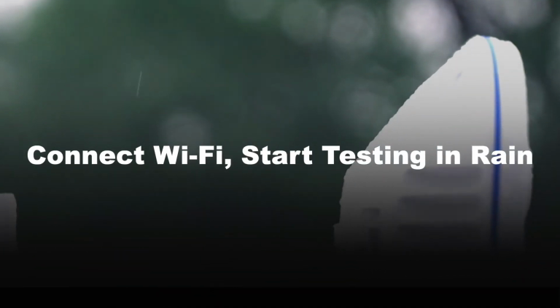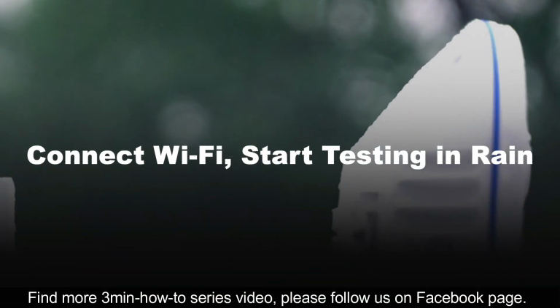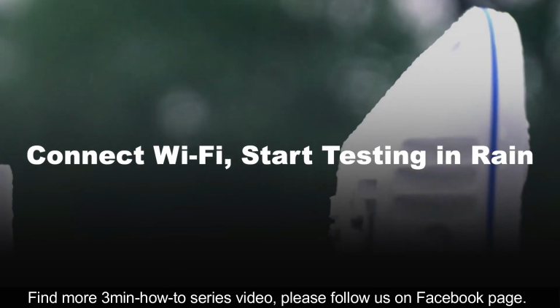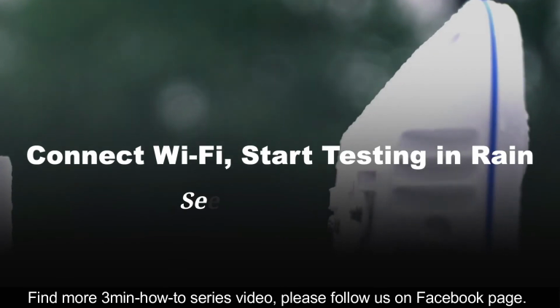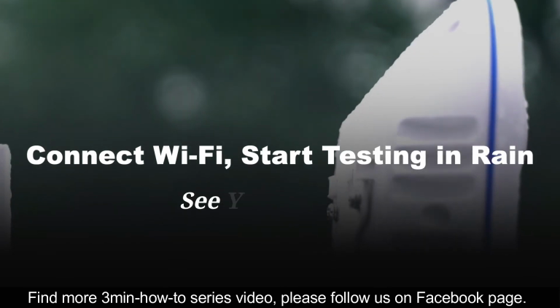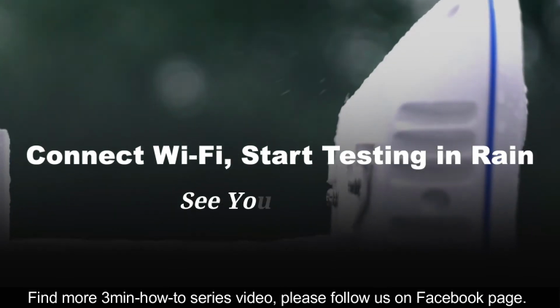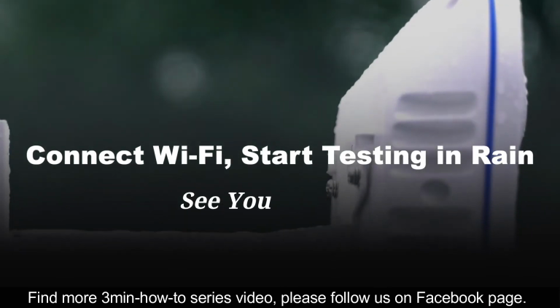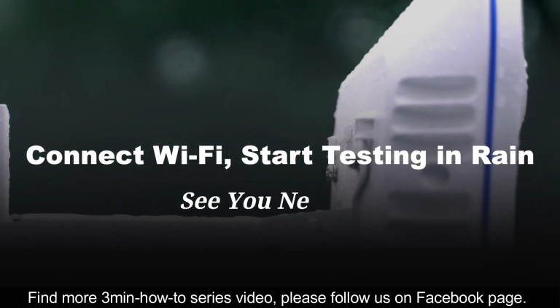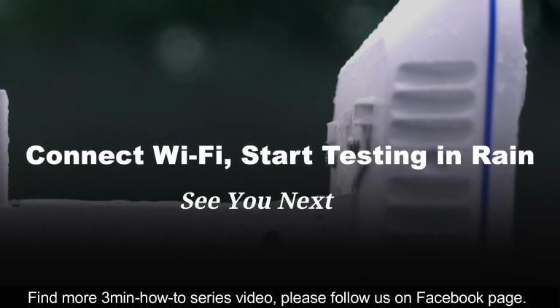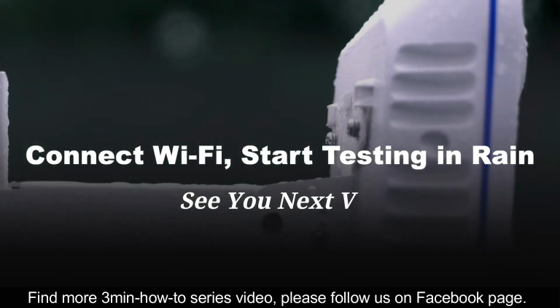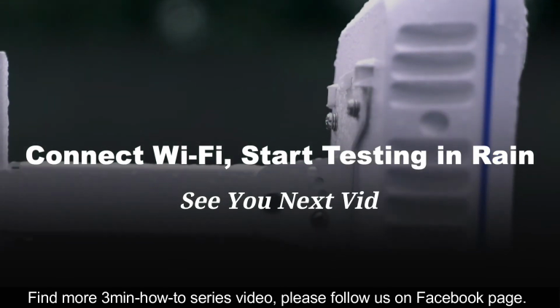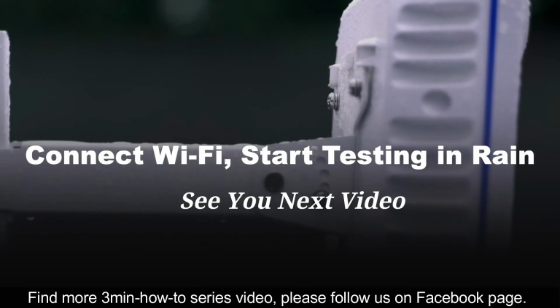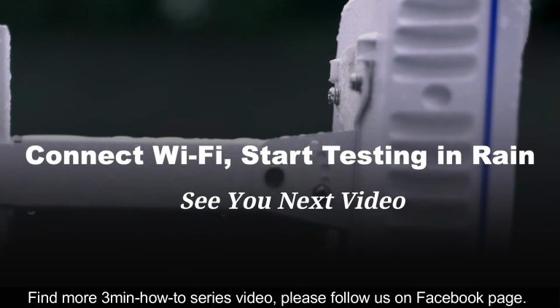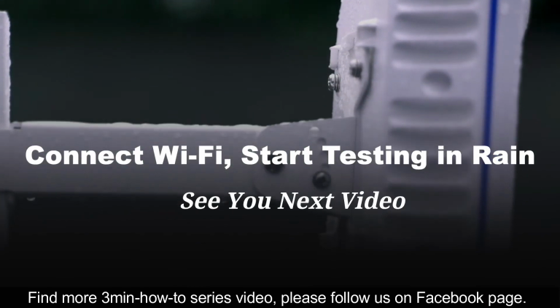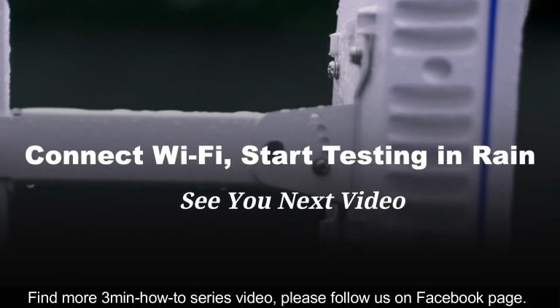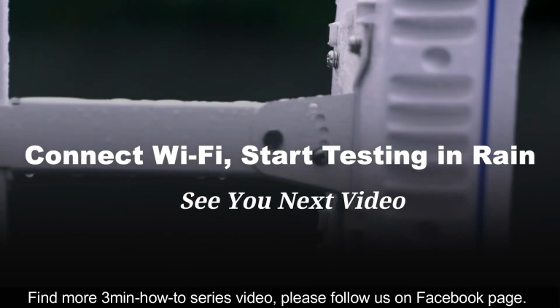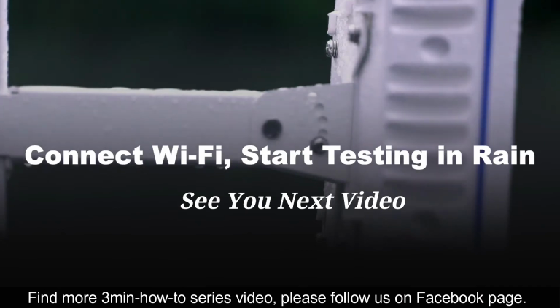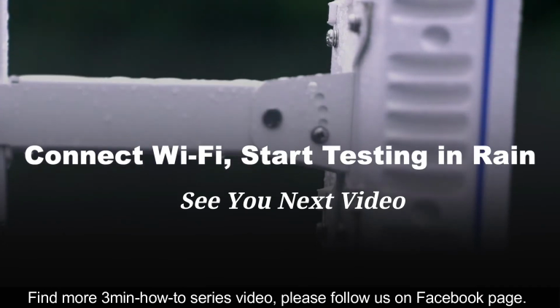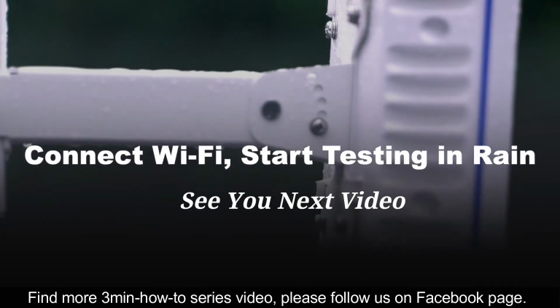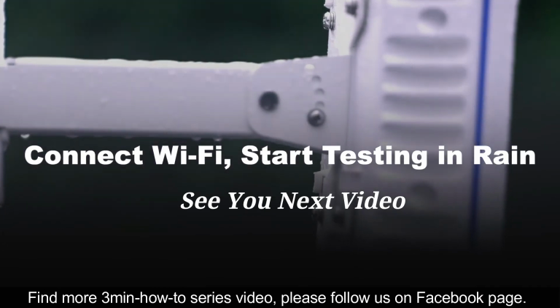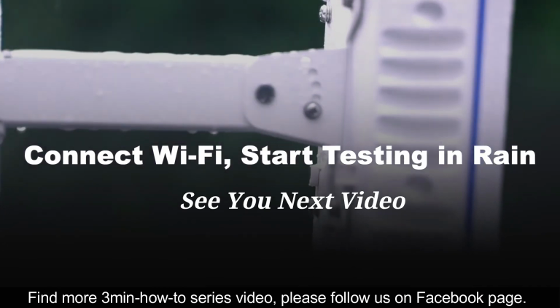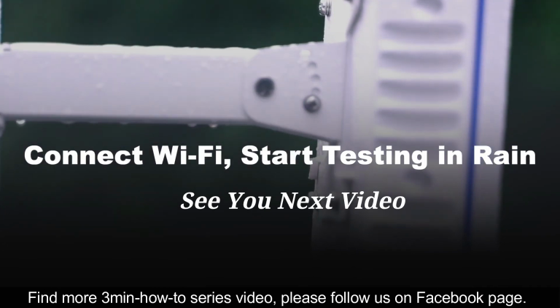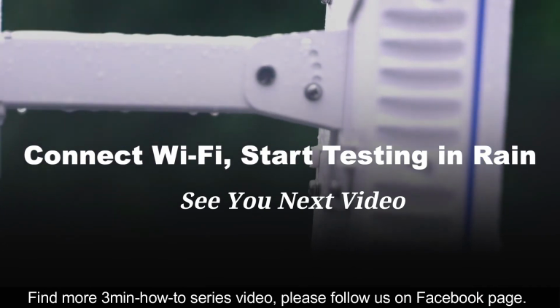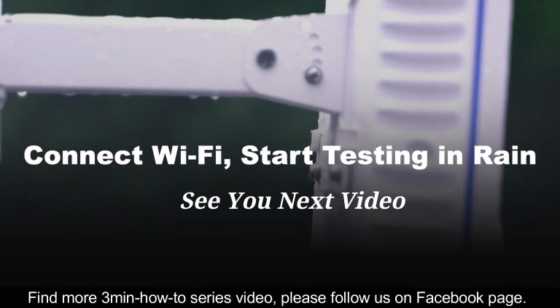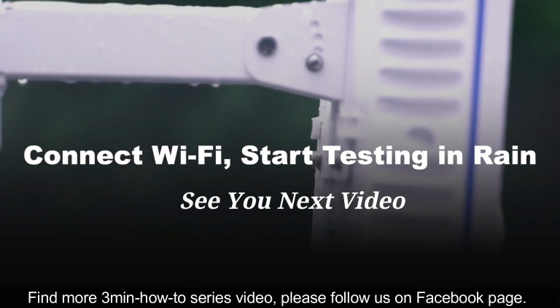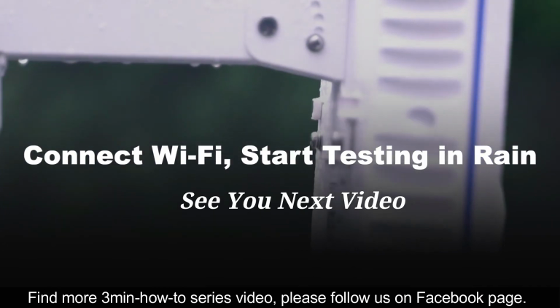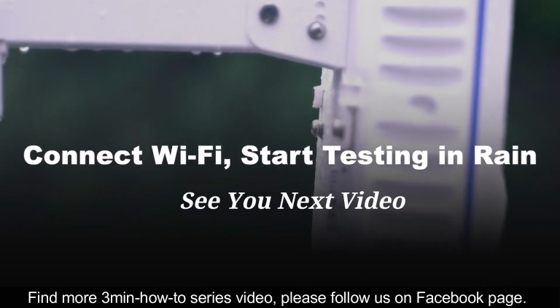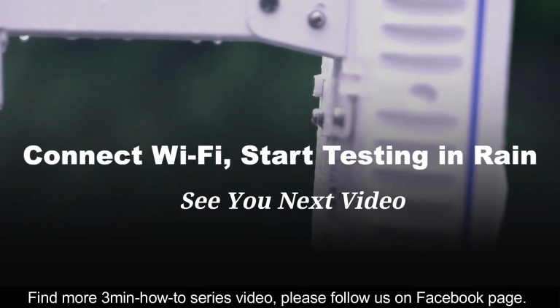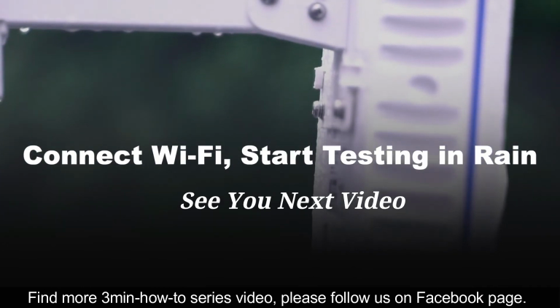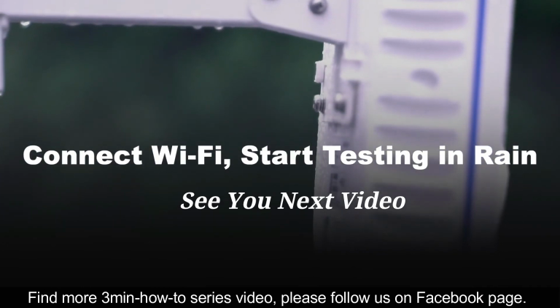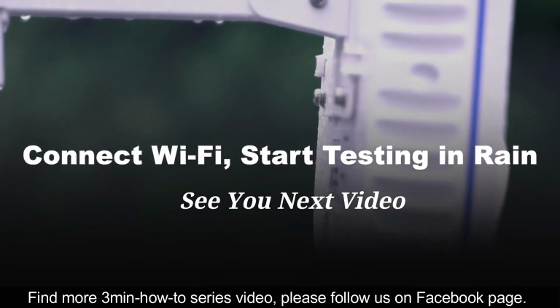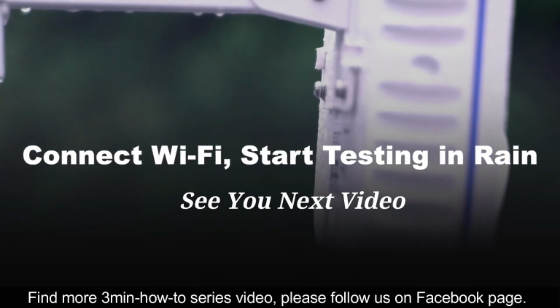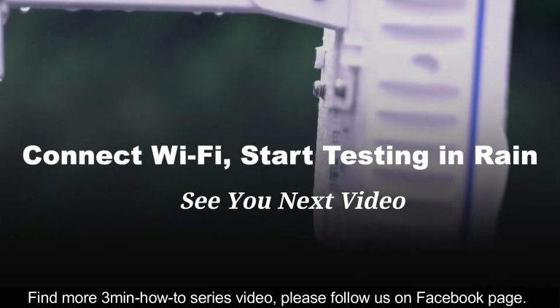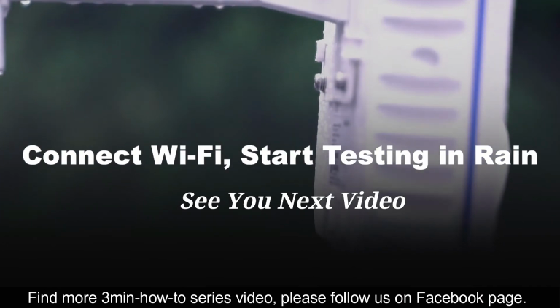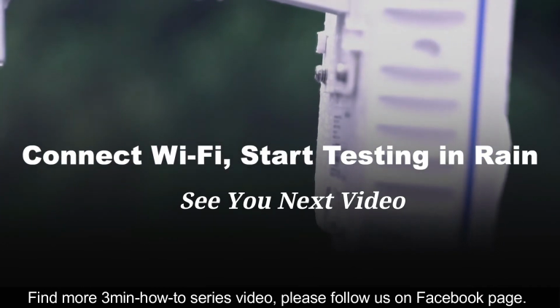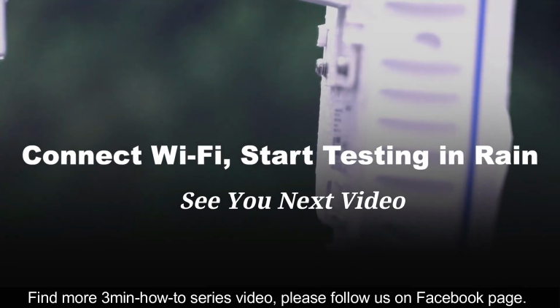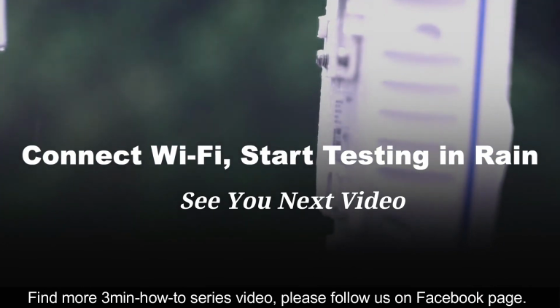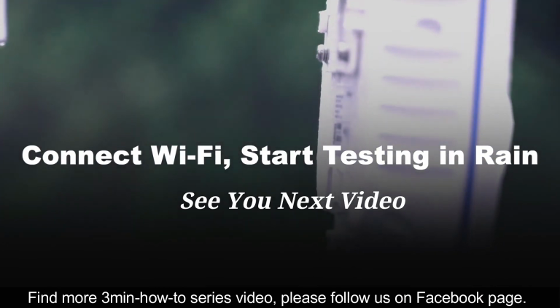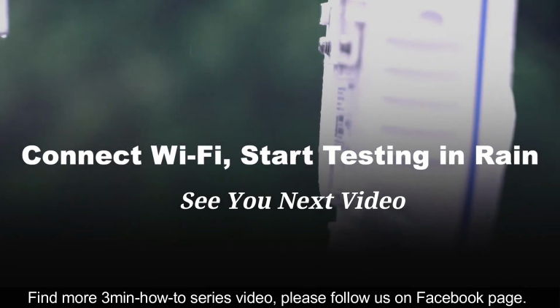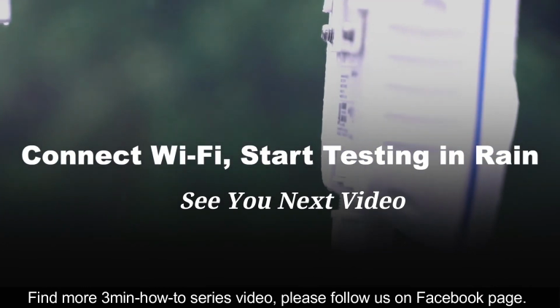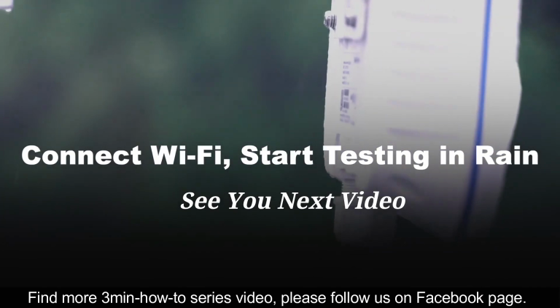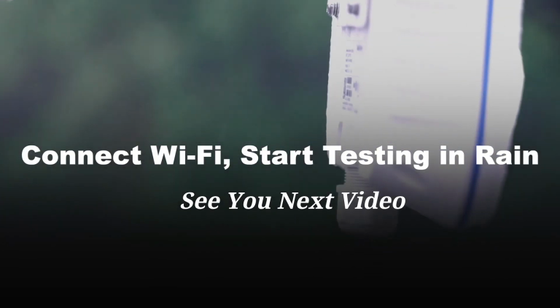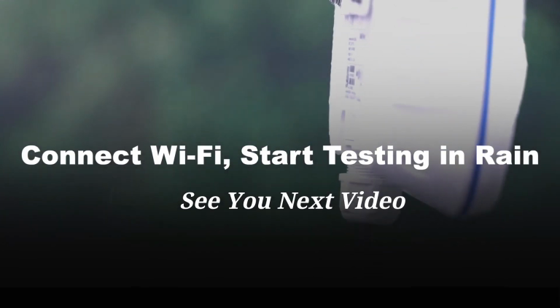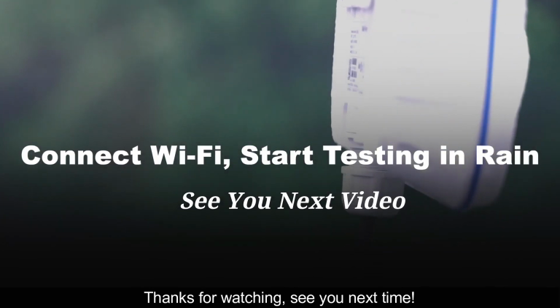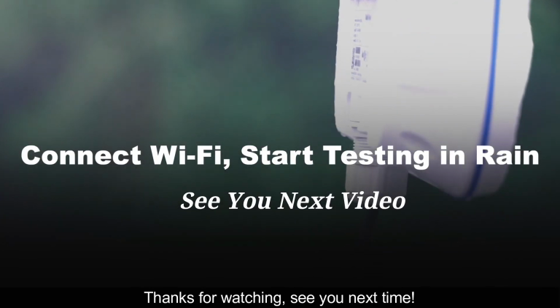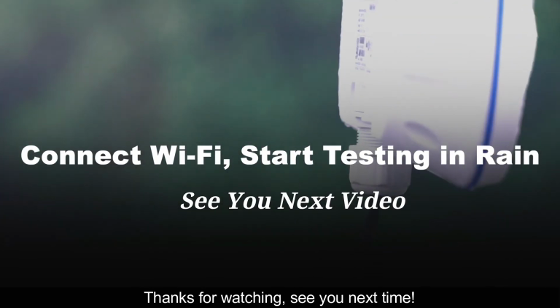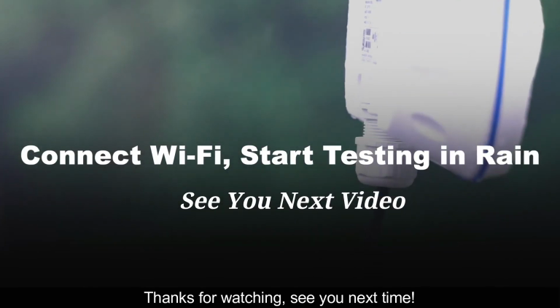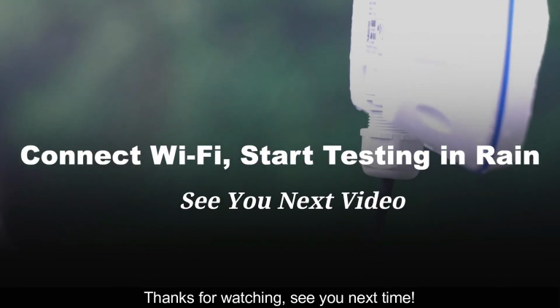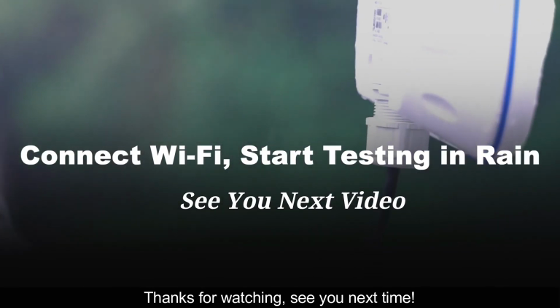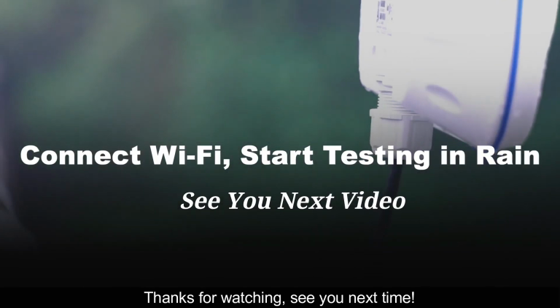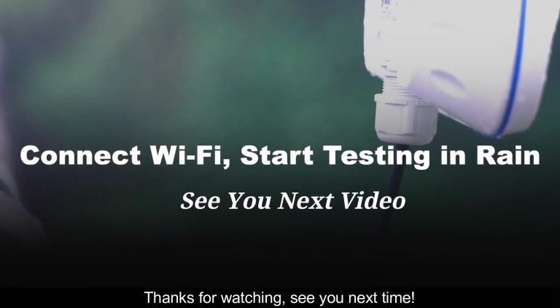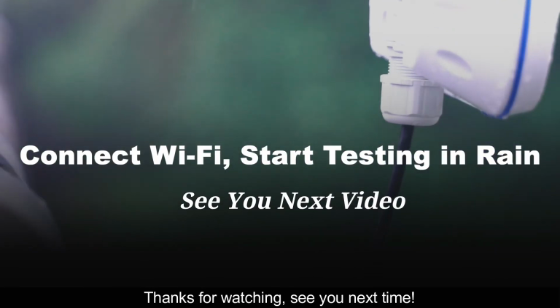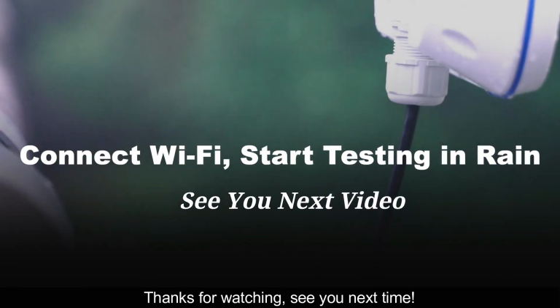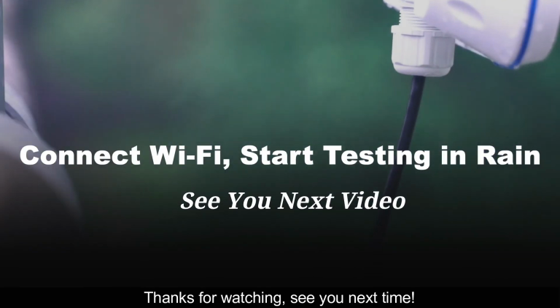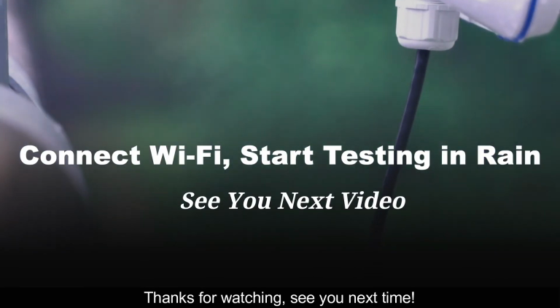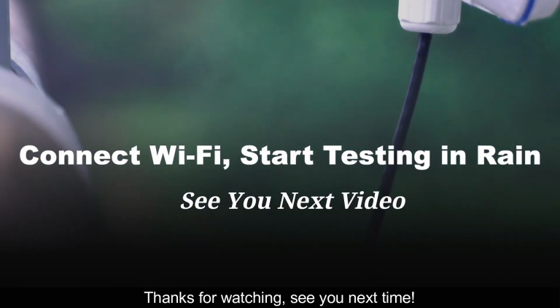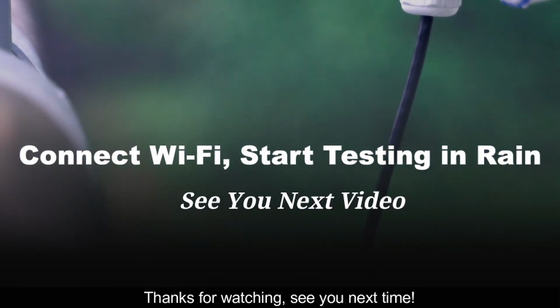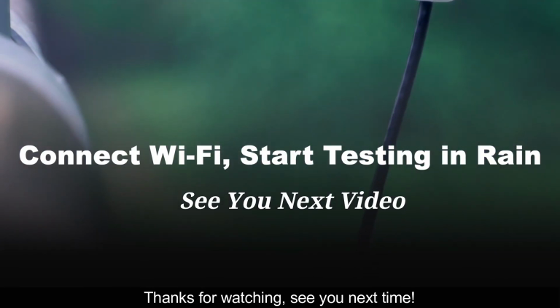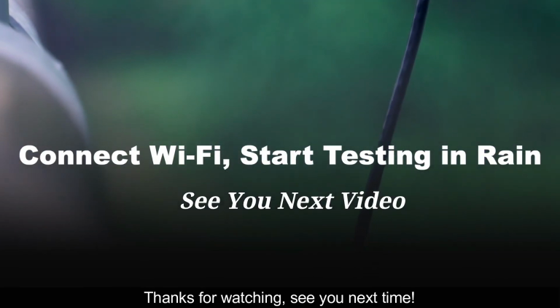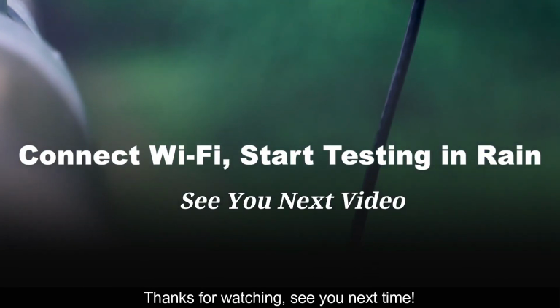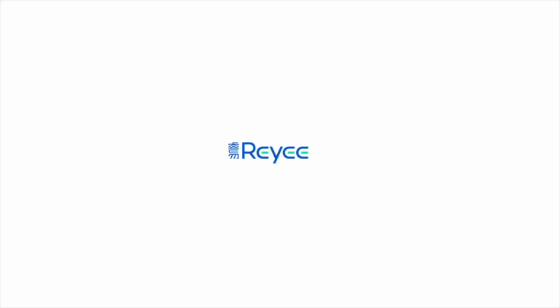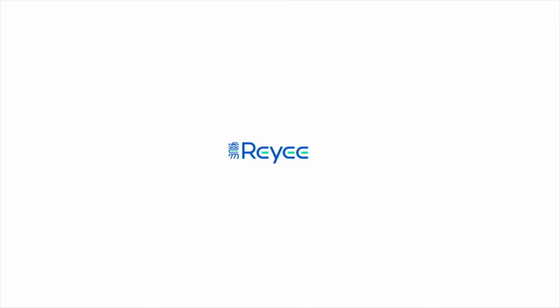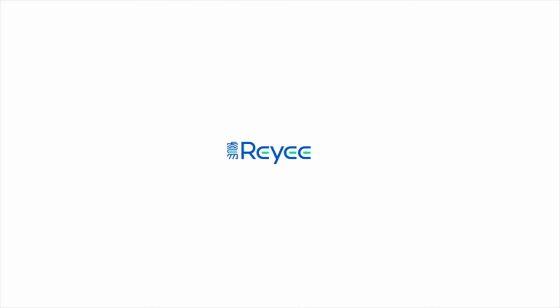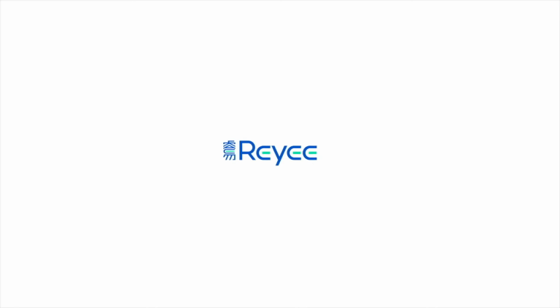Find more 3 minutes how-to series videos — please follow us on our Facebook page. Thanks for watching. See you next time.